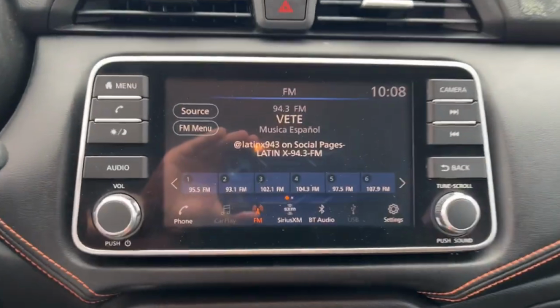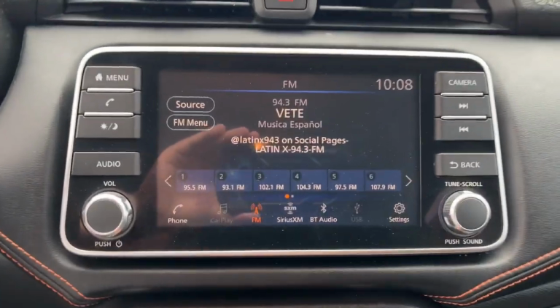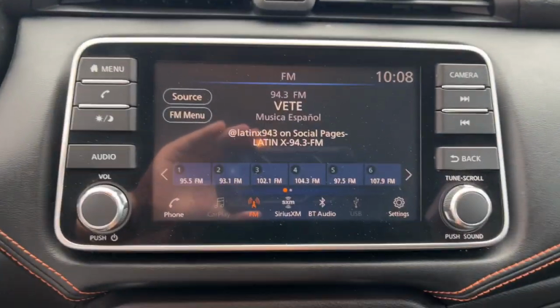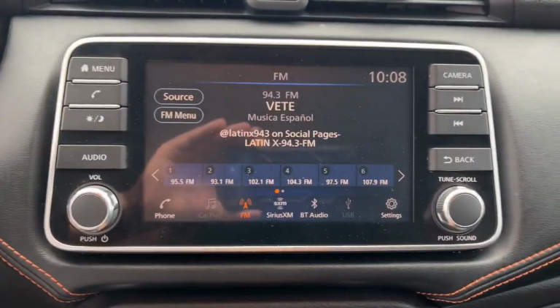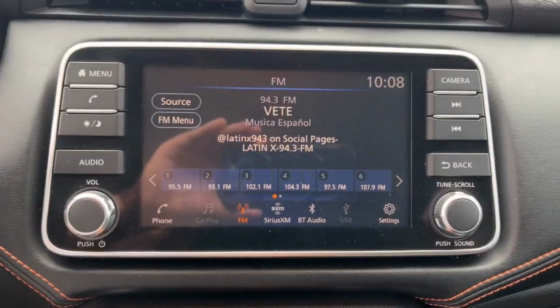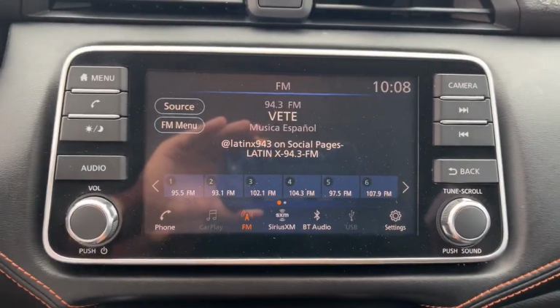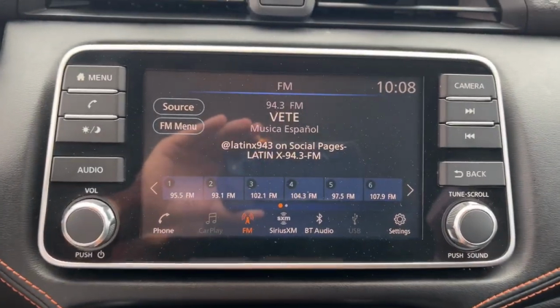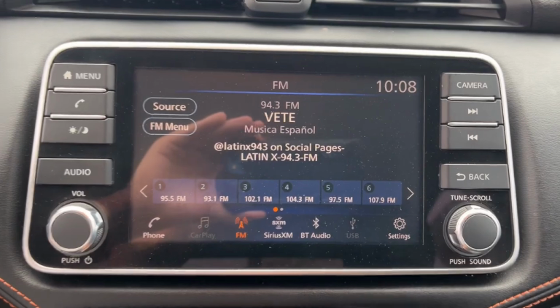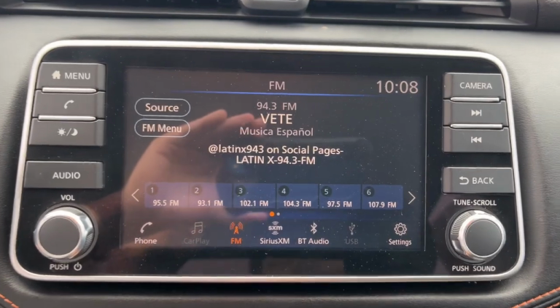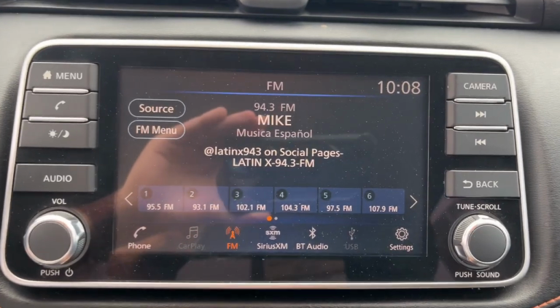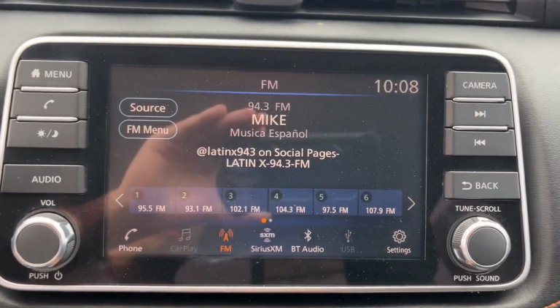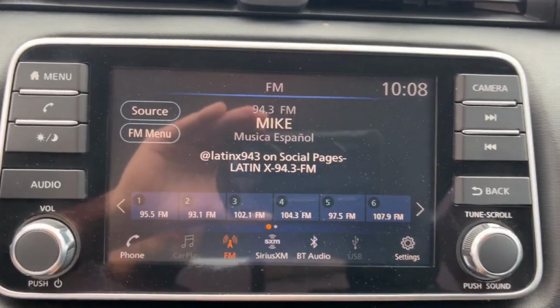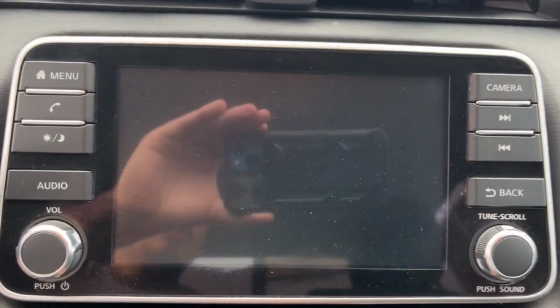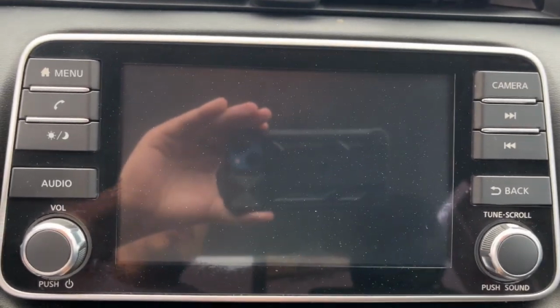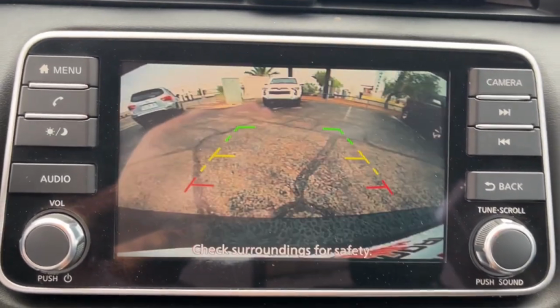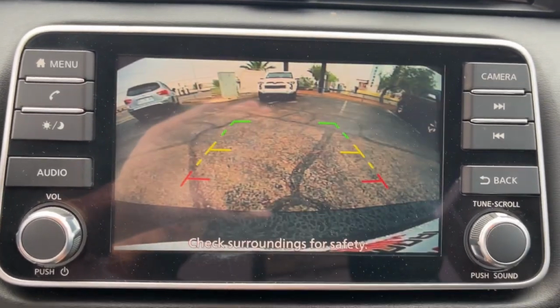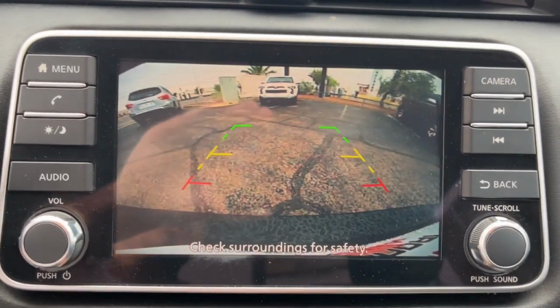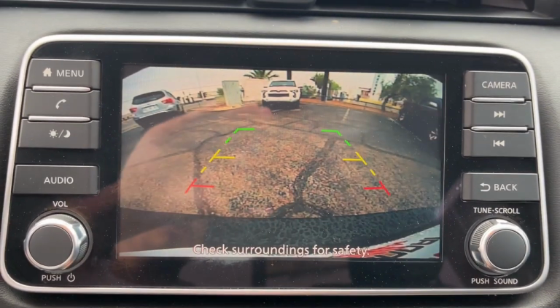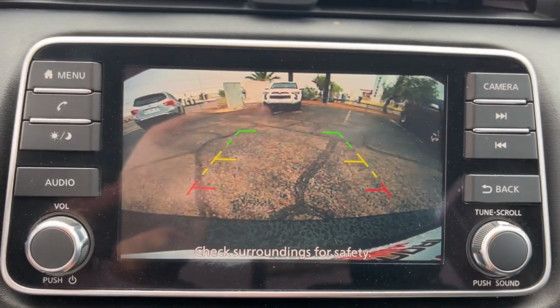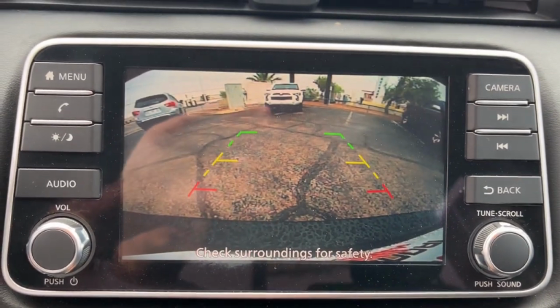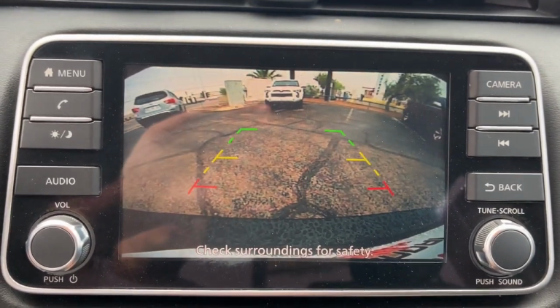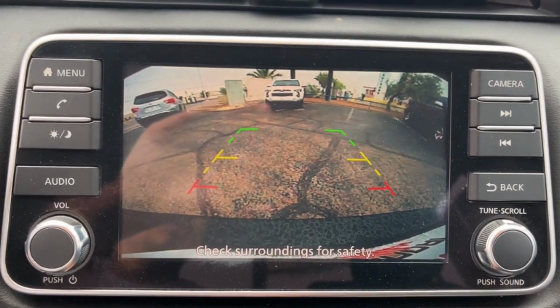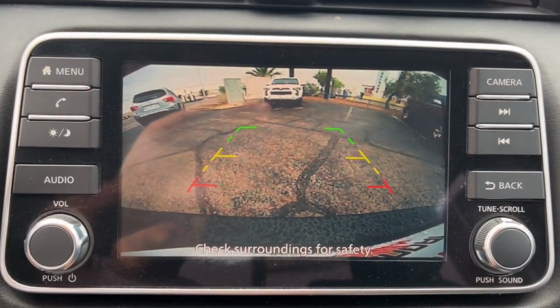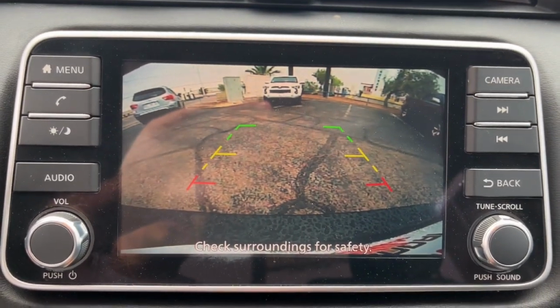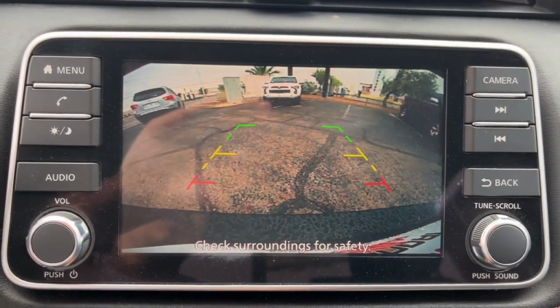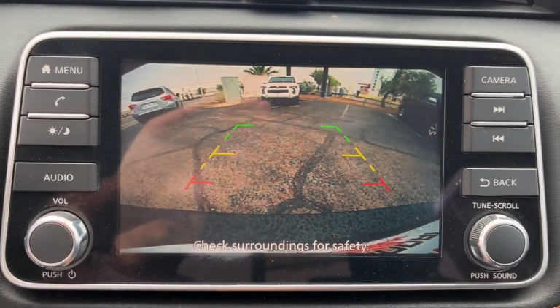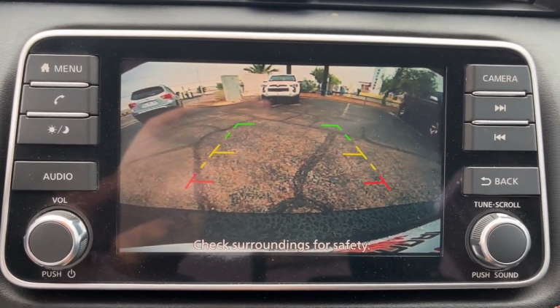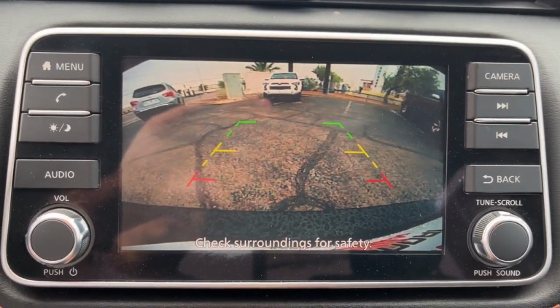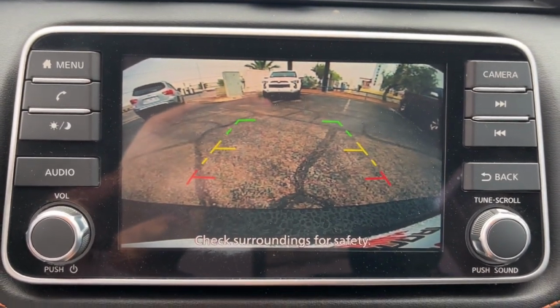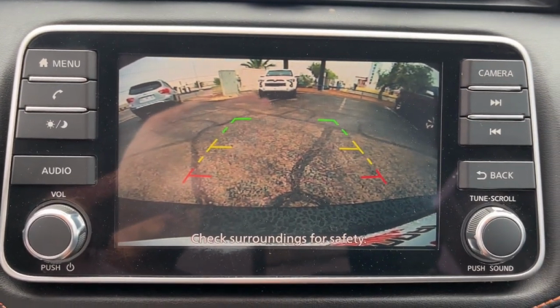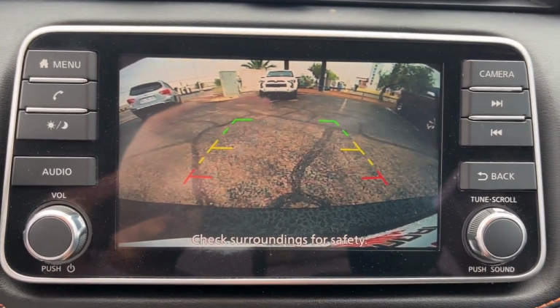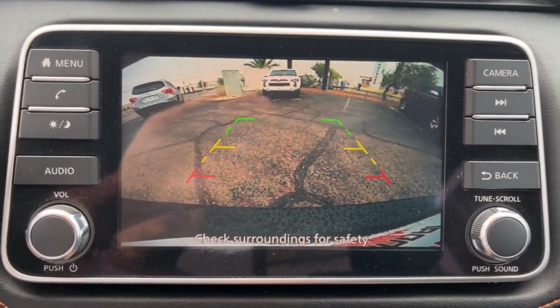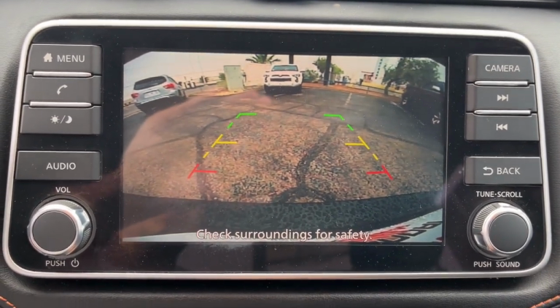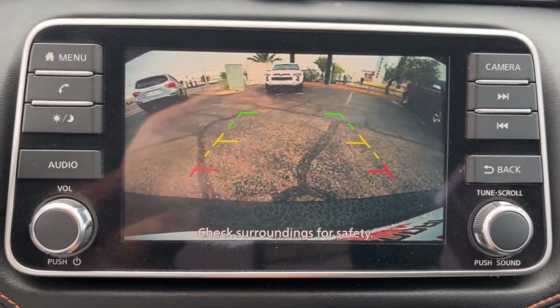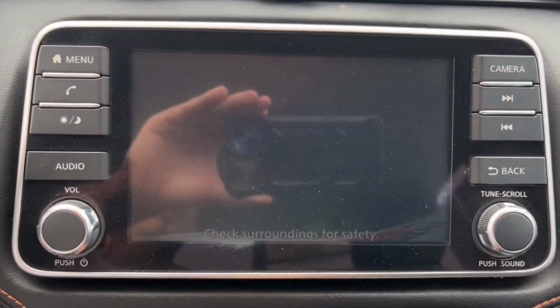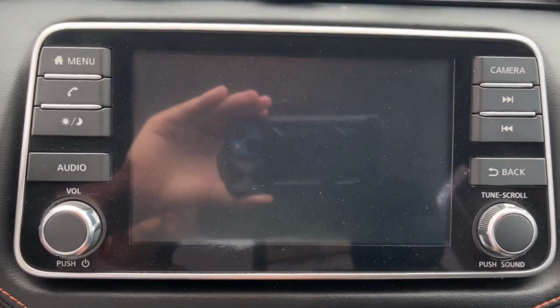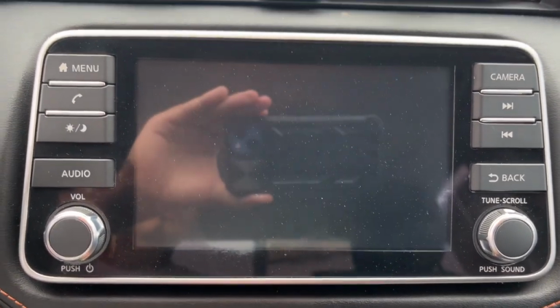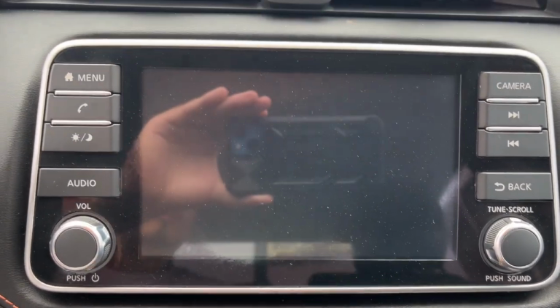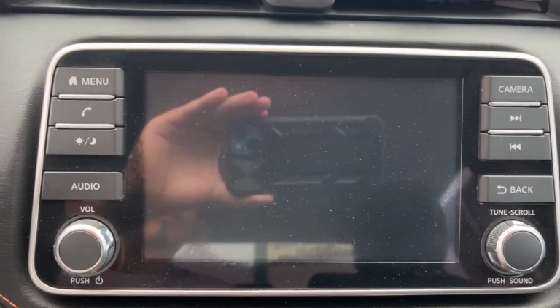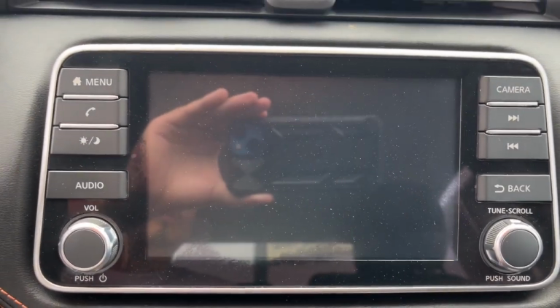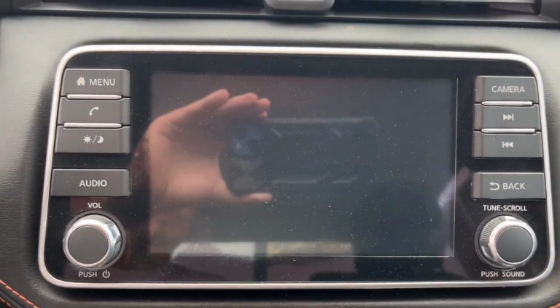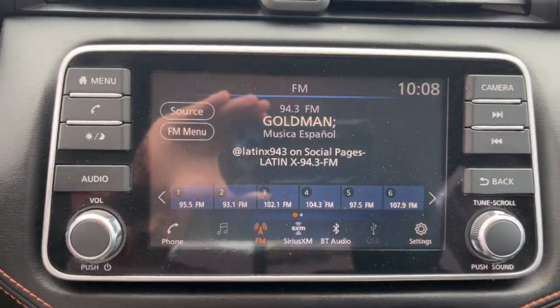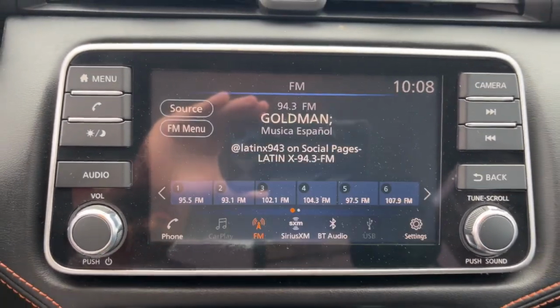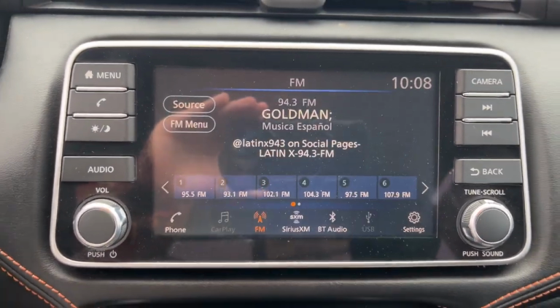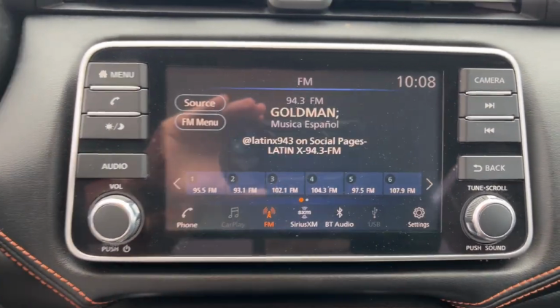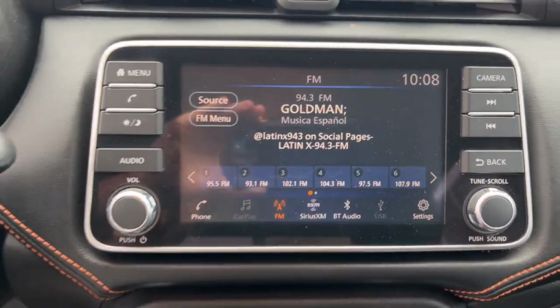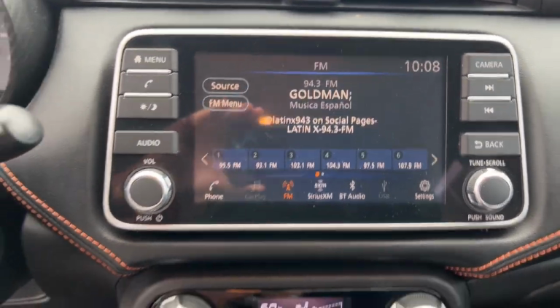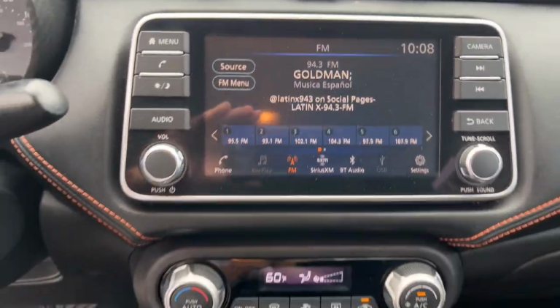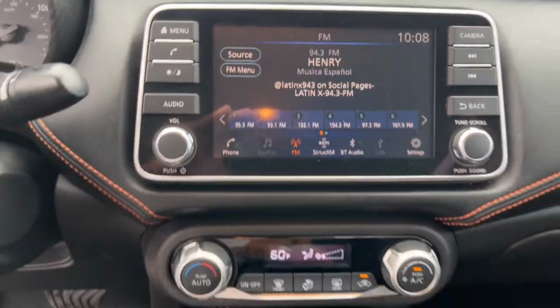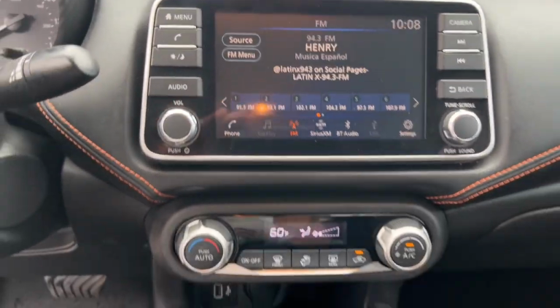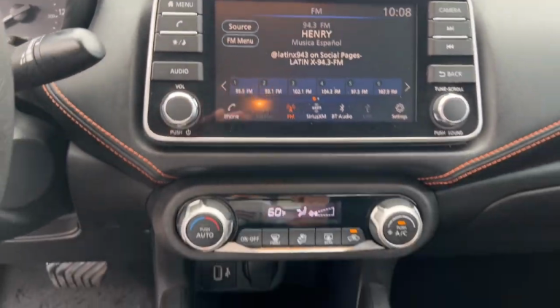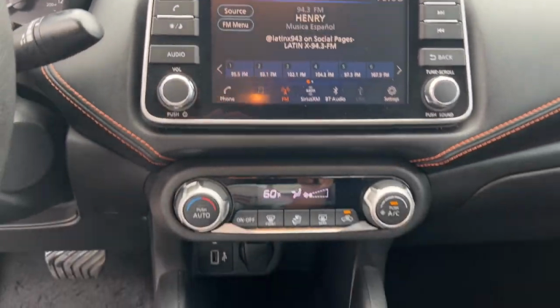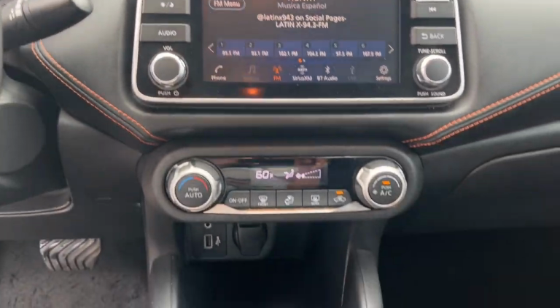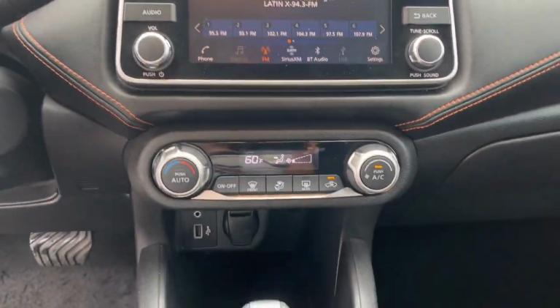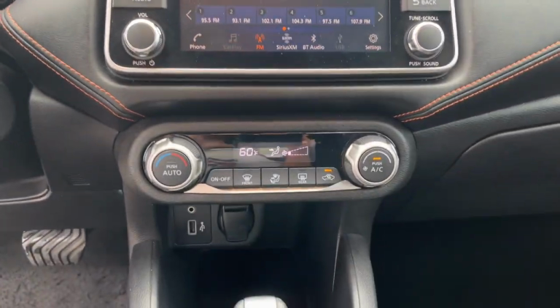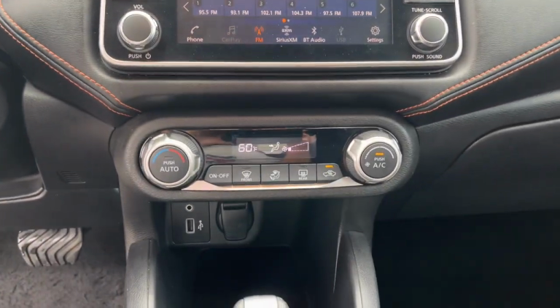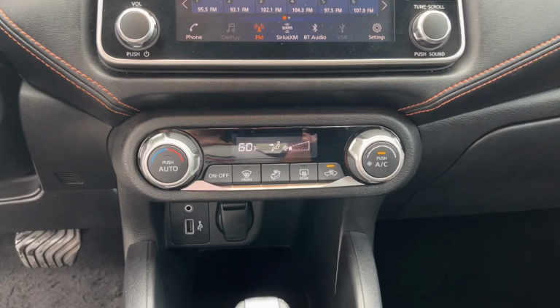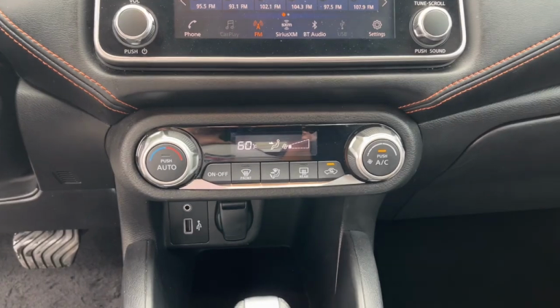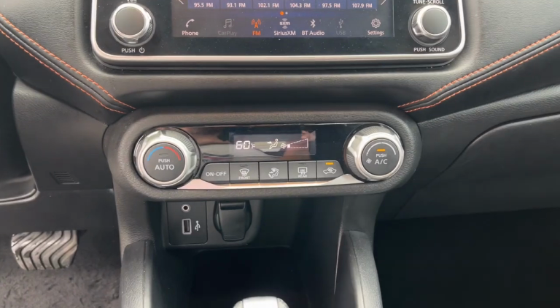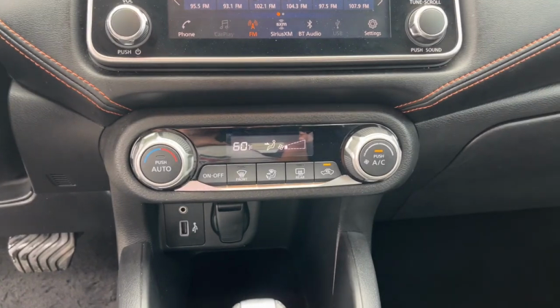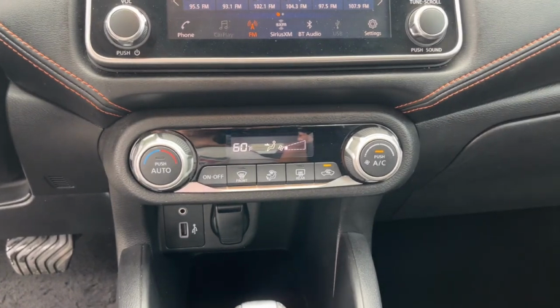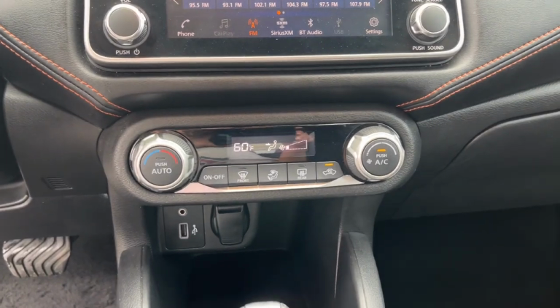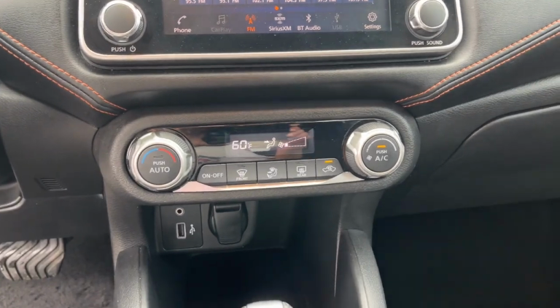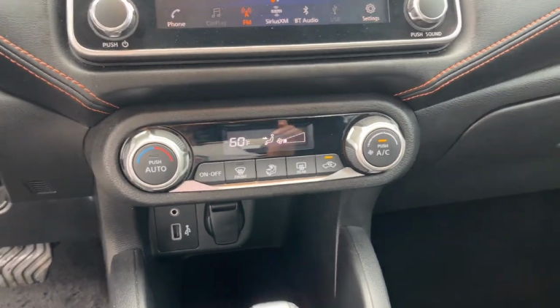Heated mirrors, blind spot monitor, alarm, aluminum wheels, and electronic stability control.